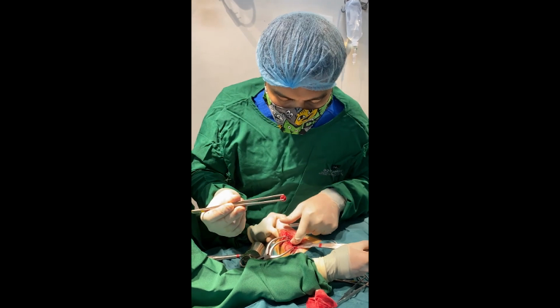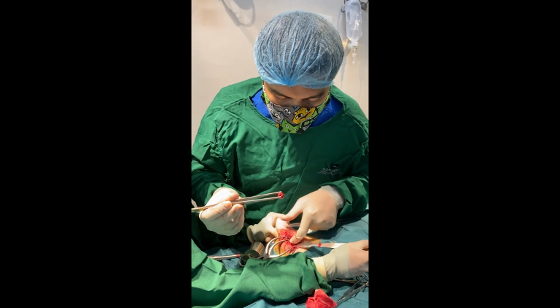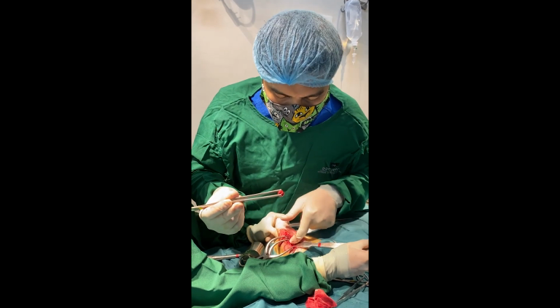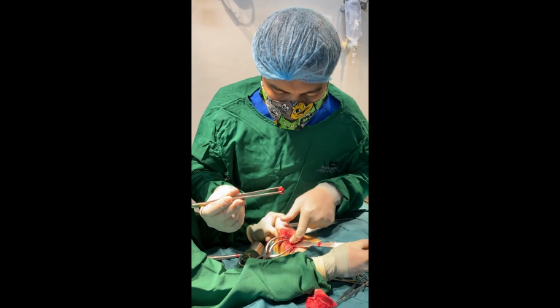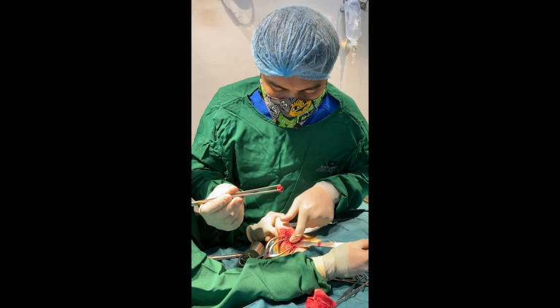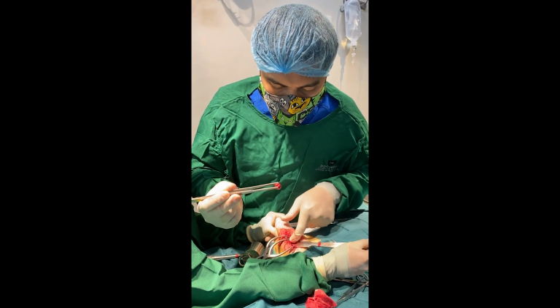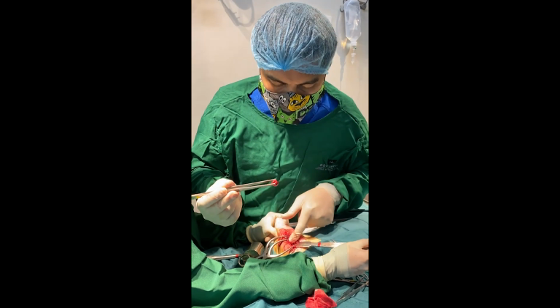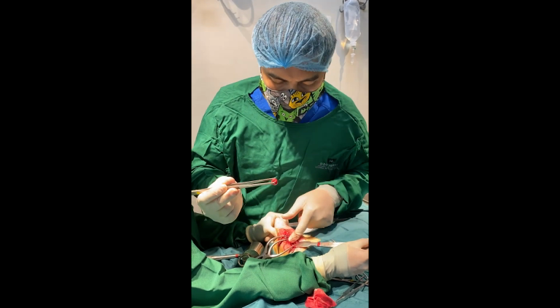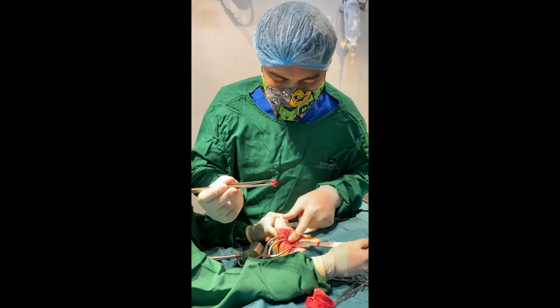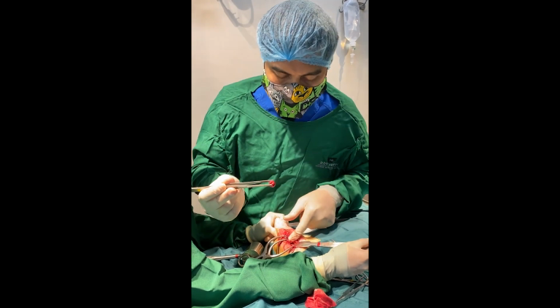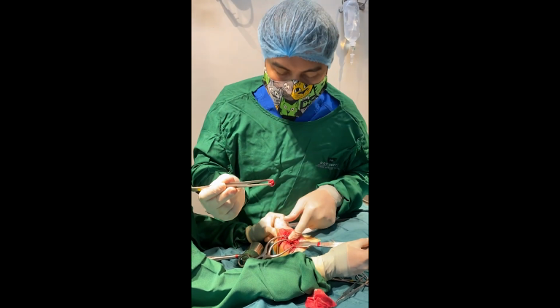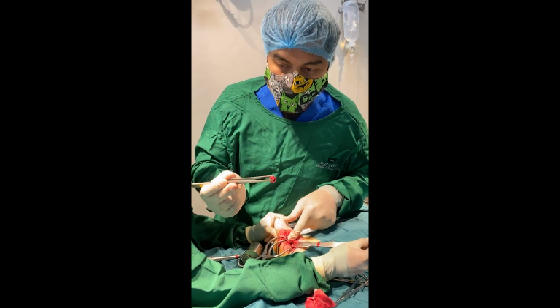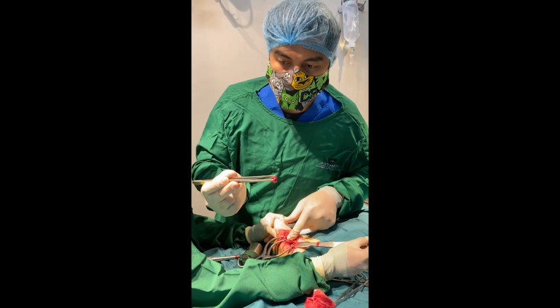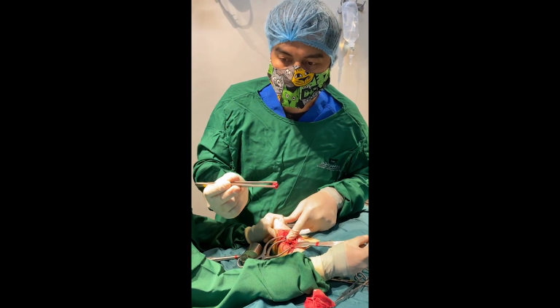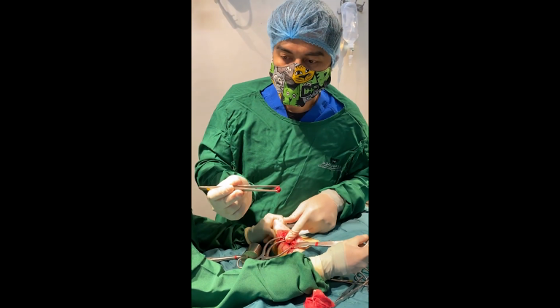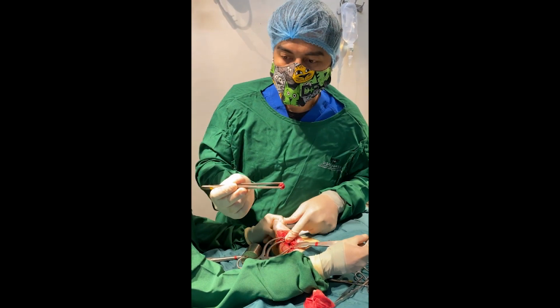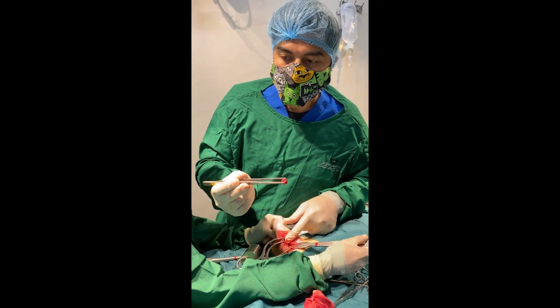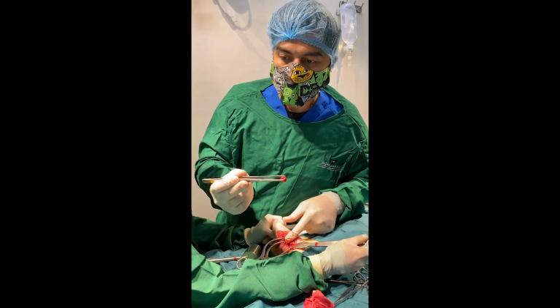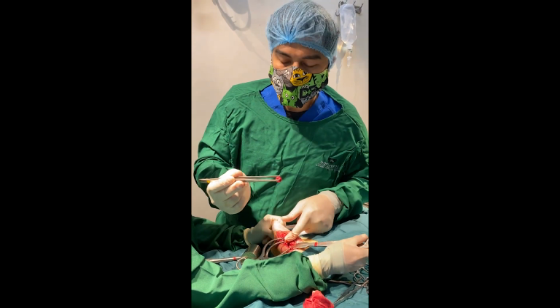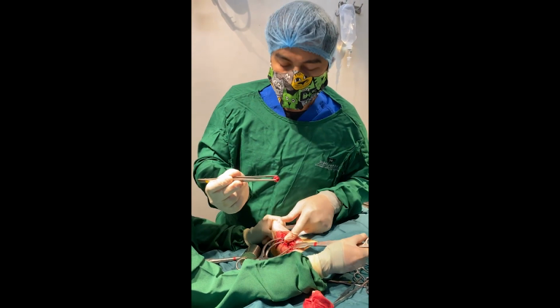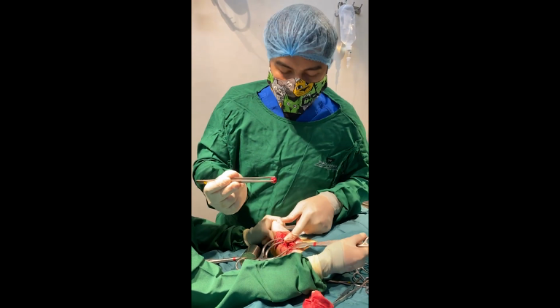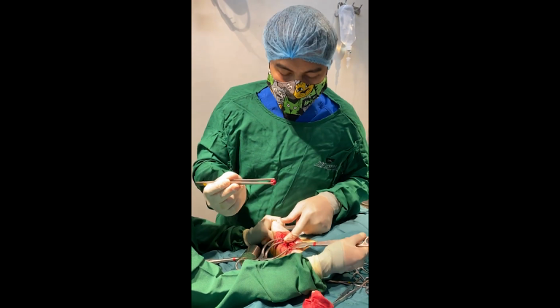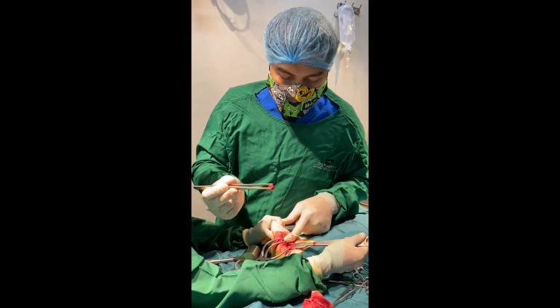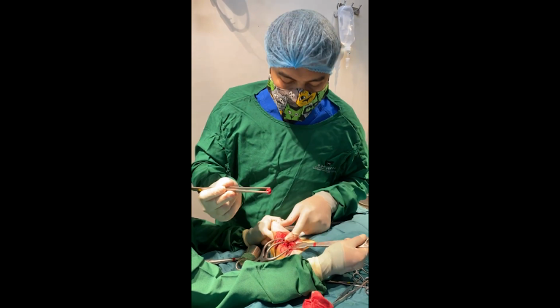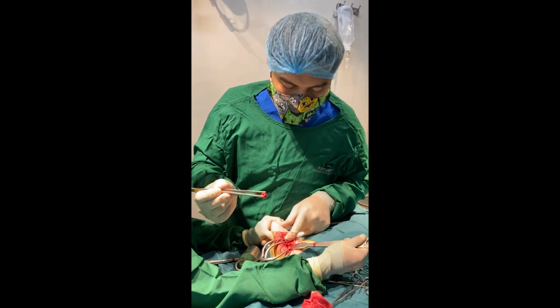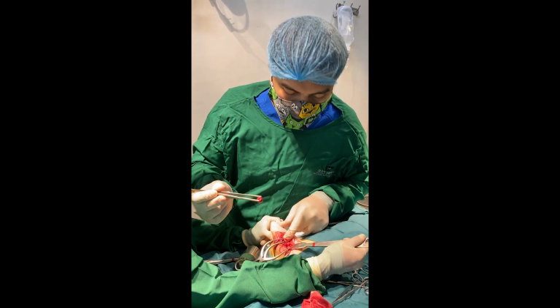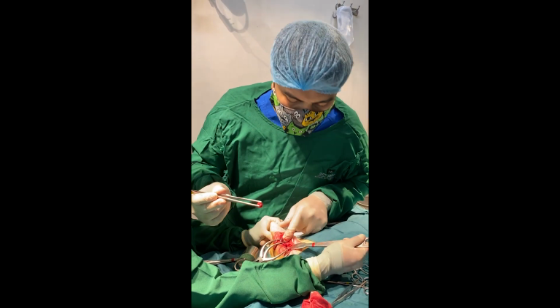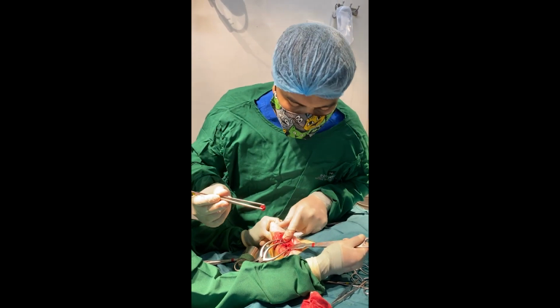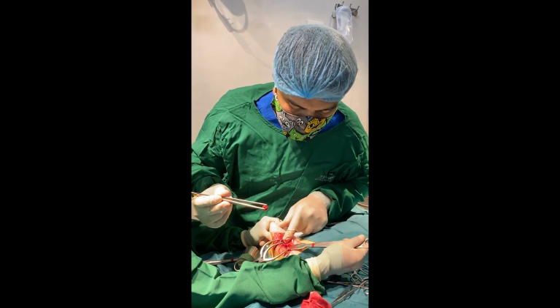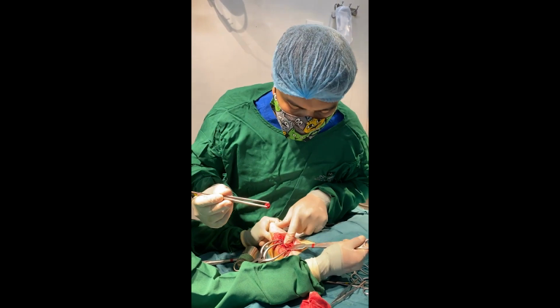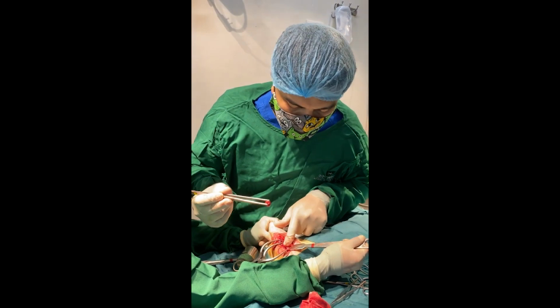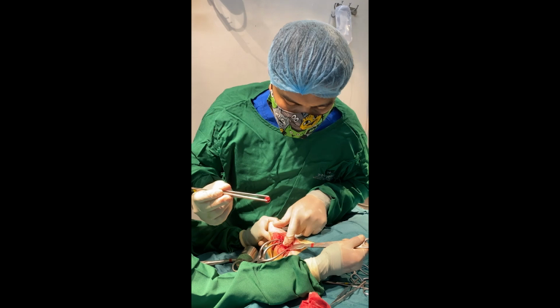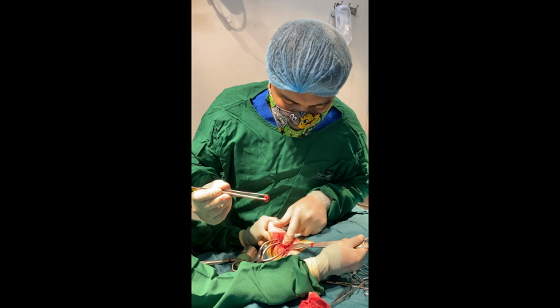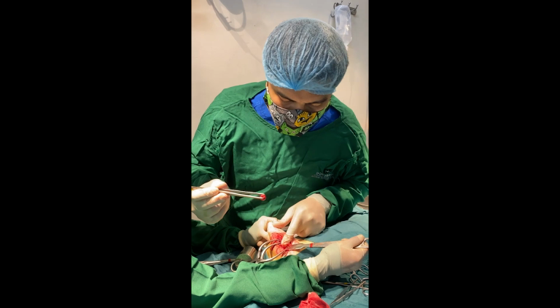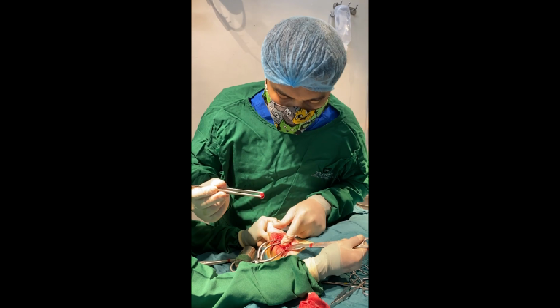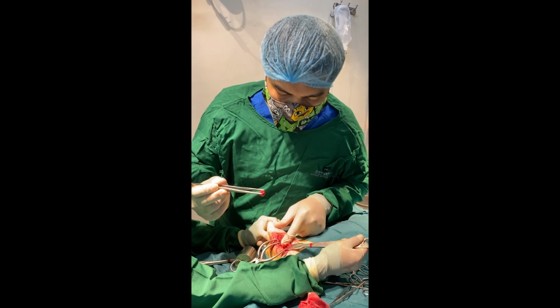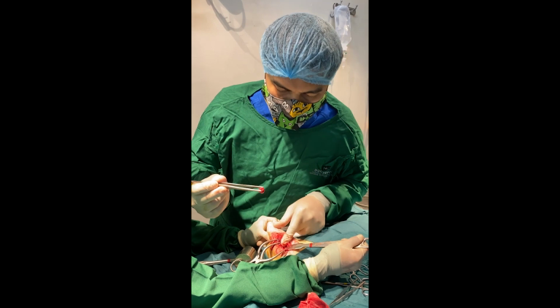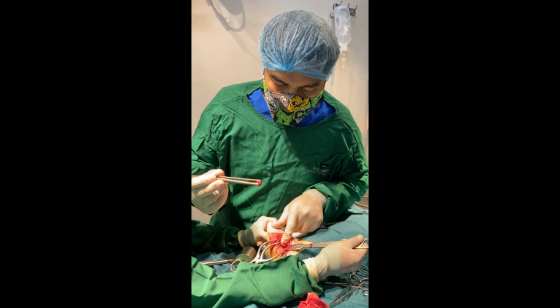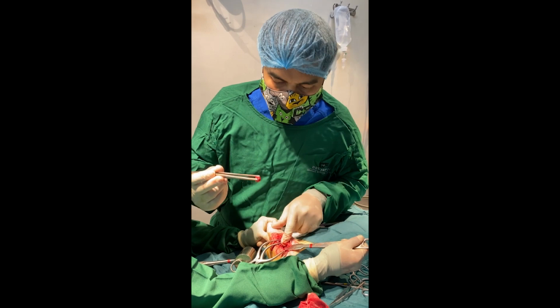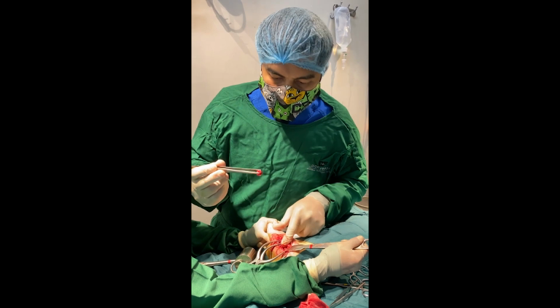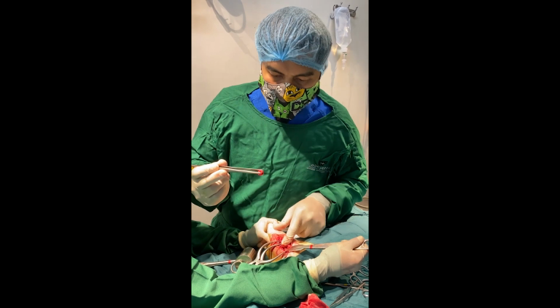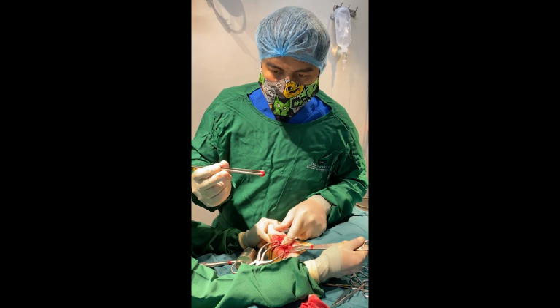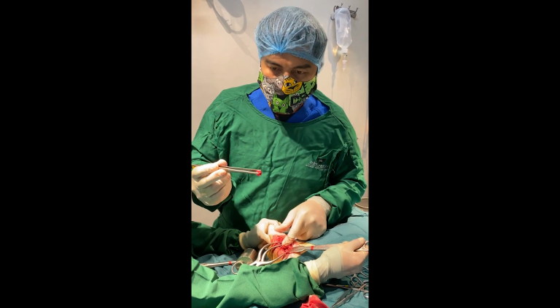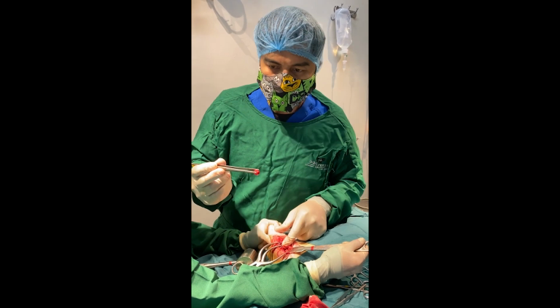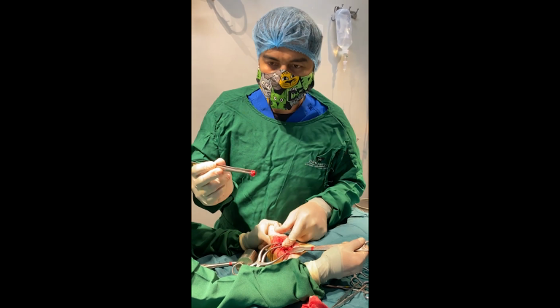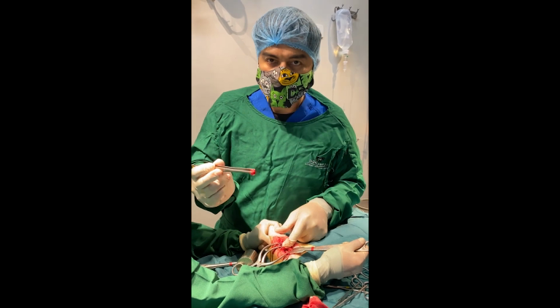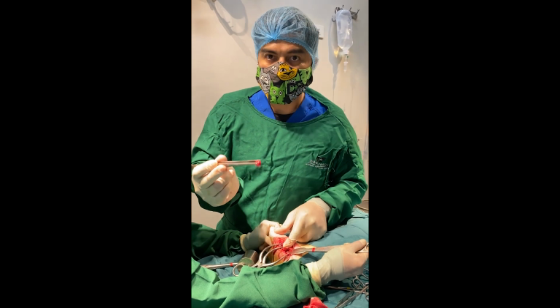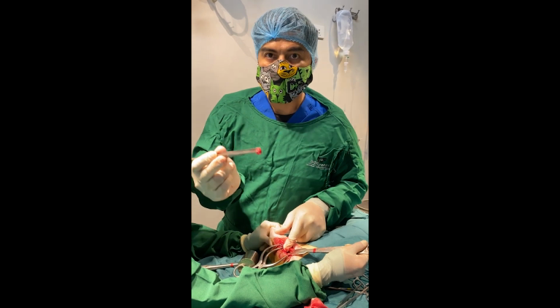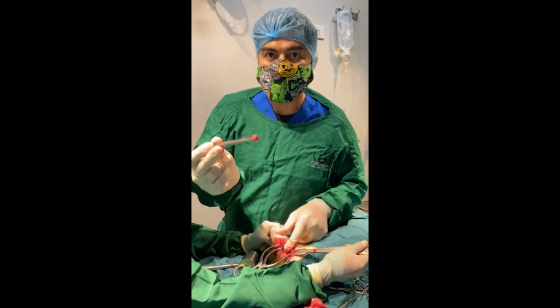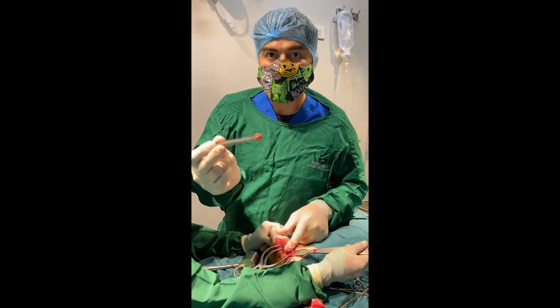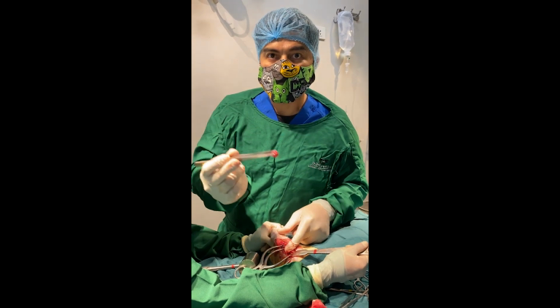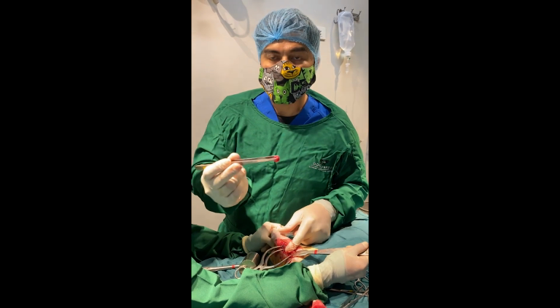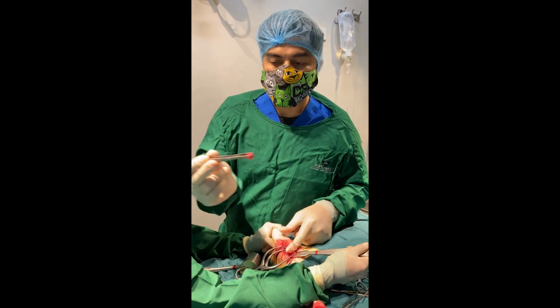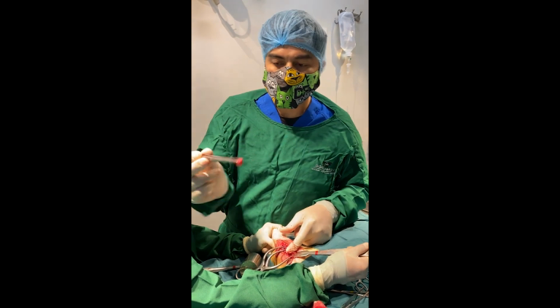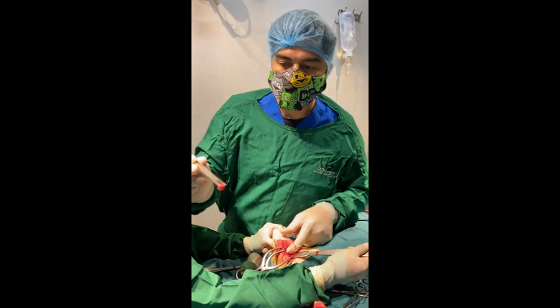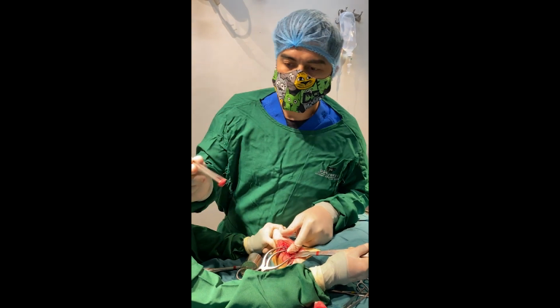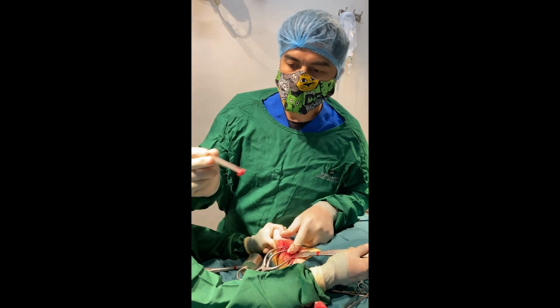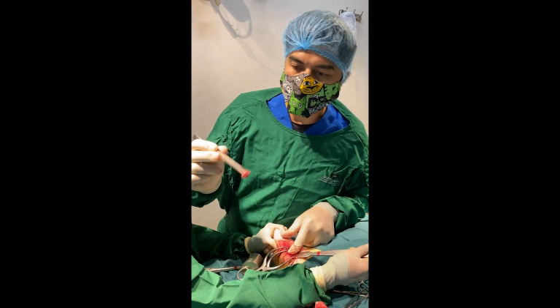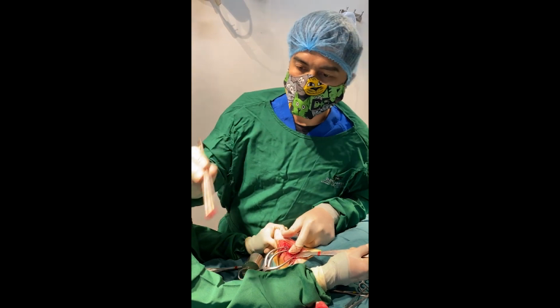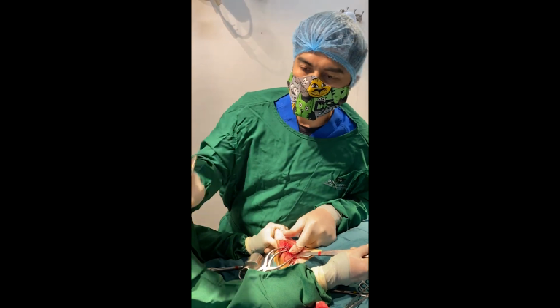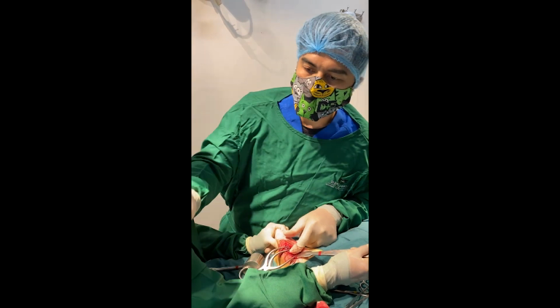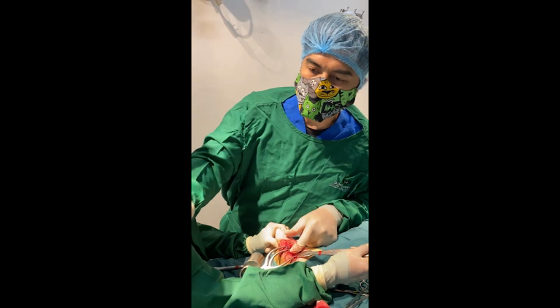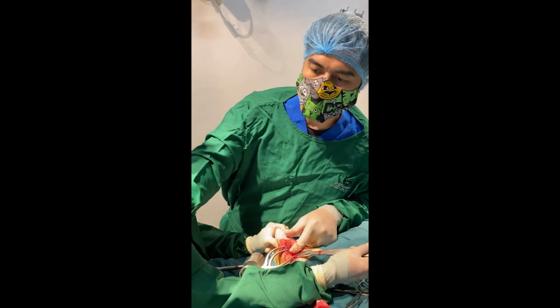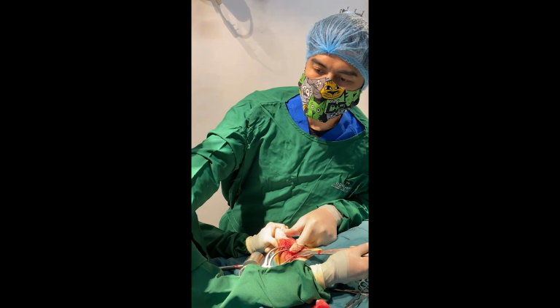During the procedure, we remove the head and neck of the femur and smooth the surface so there is no more bone-on-bone contact.